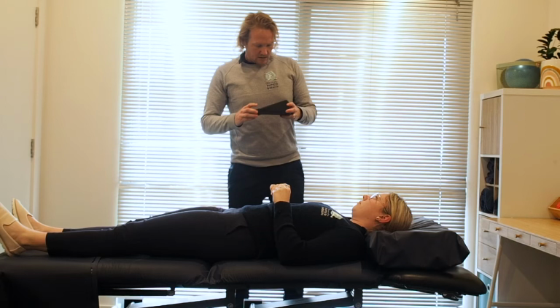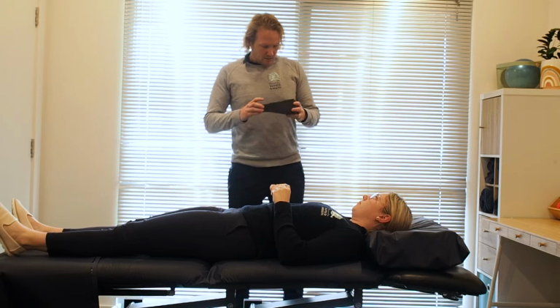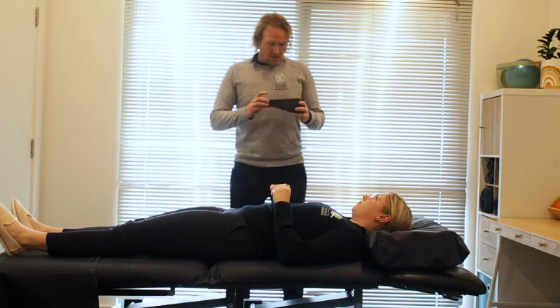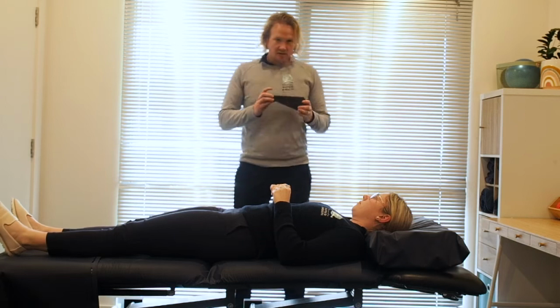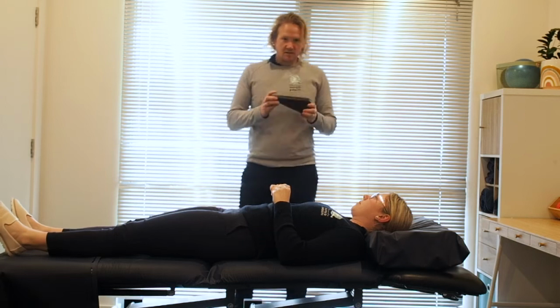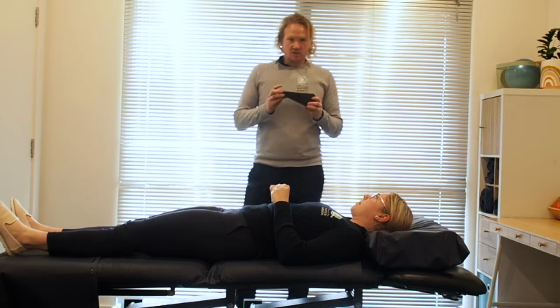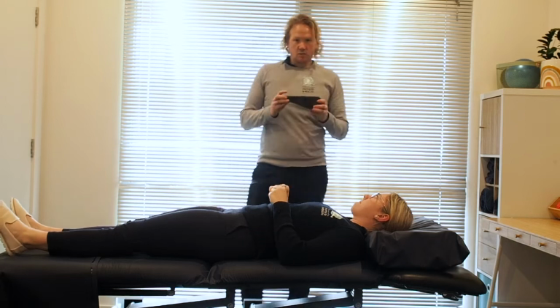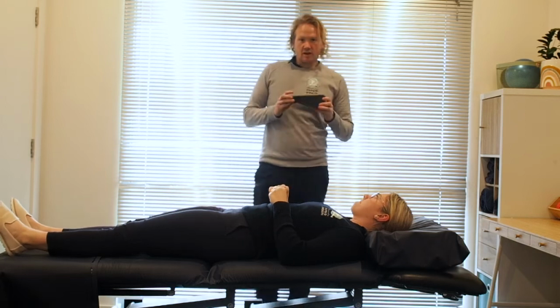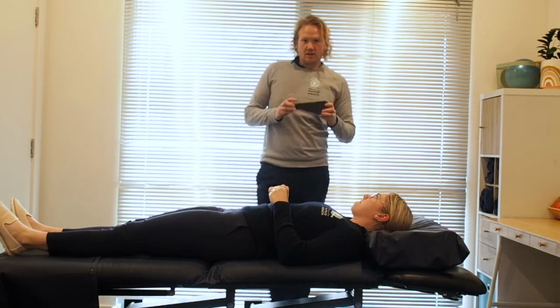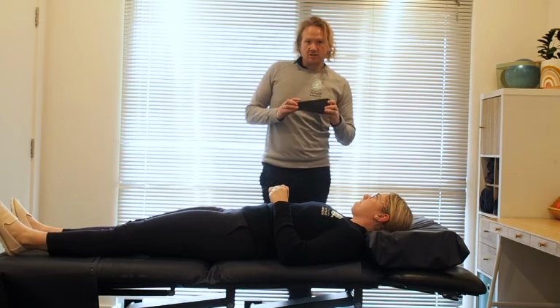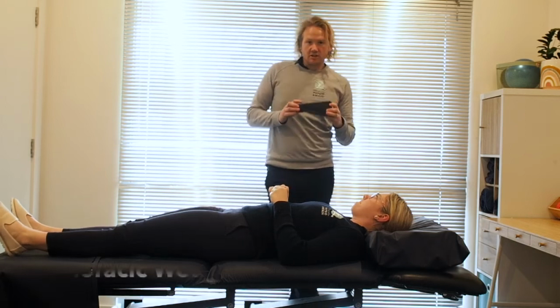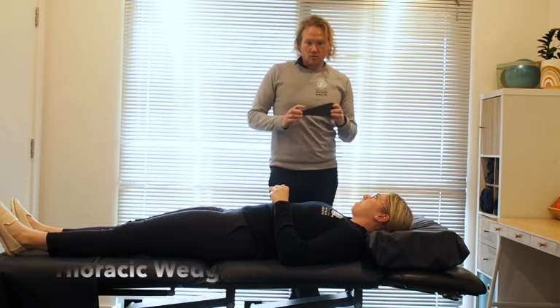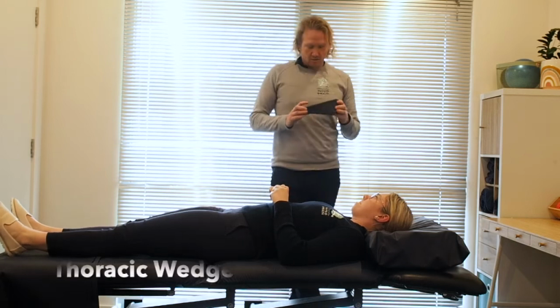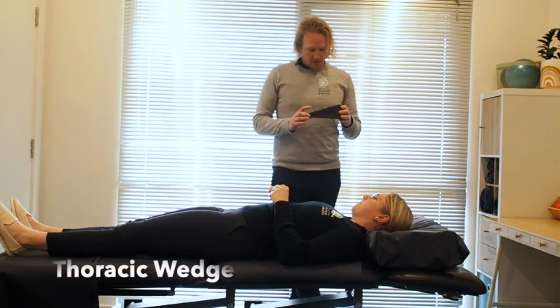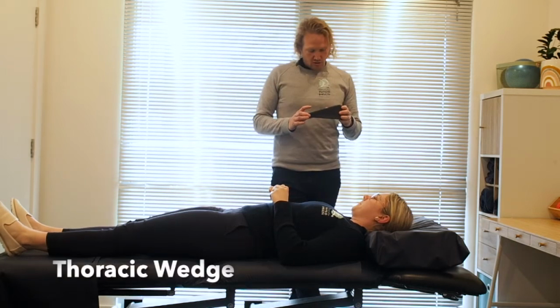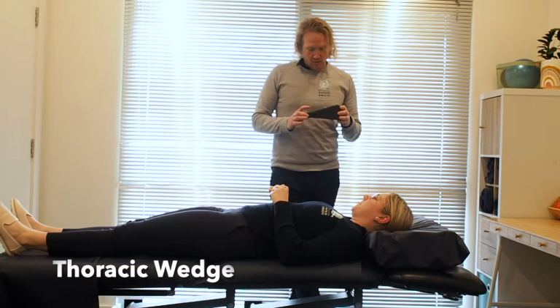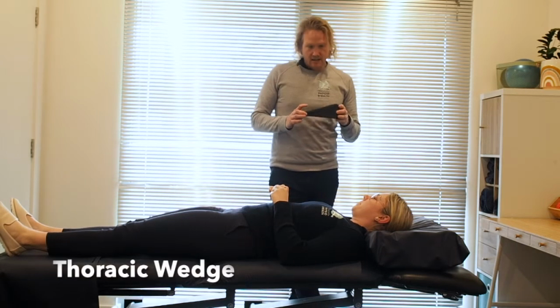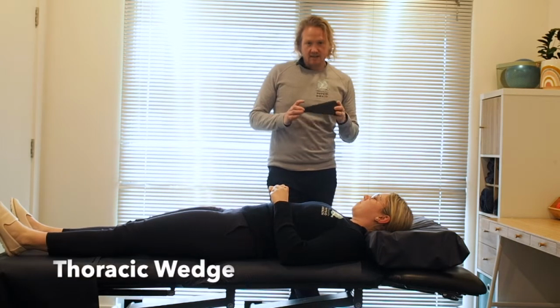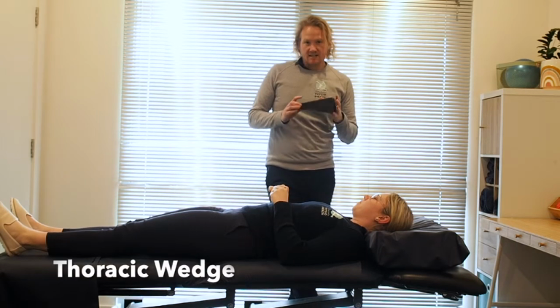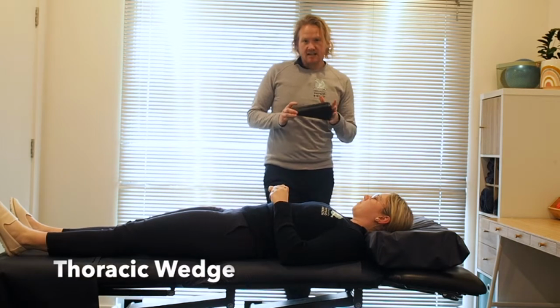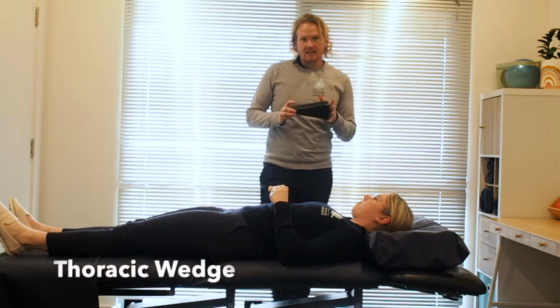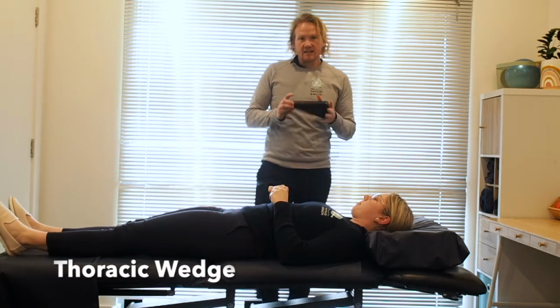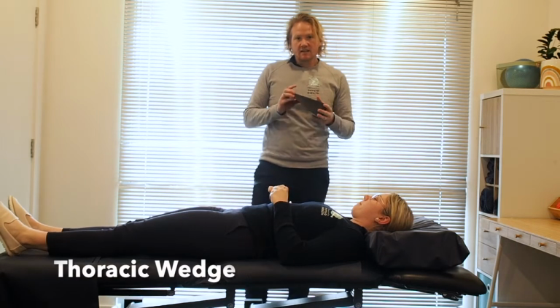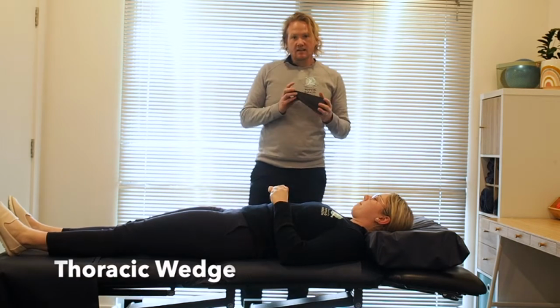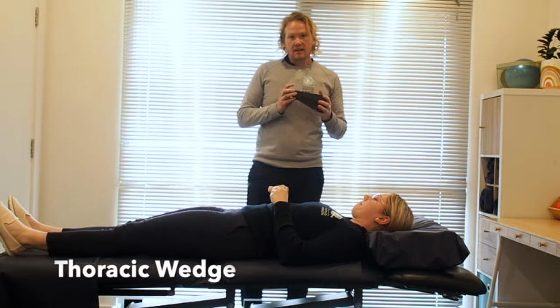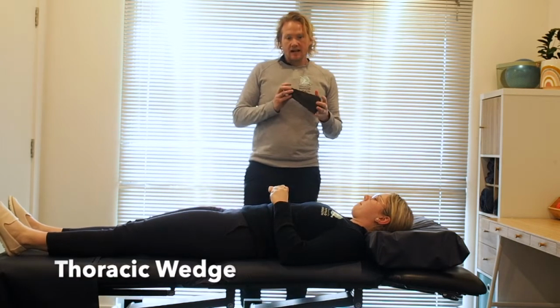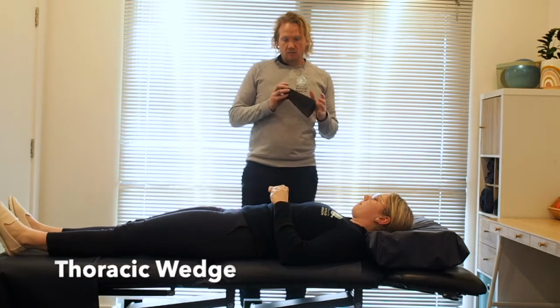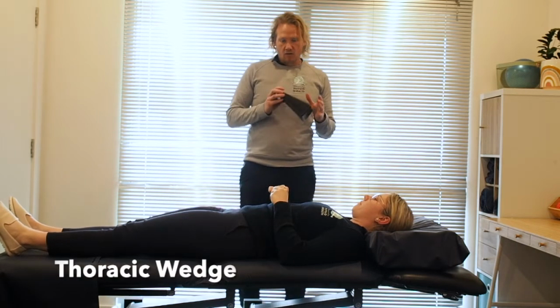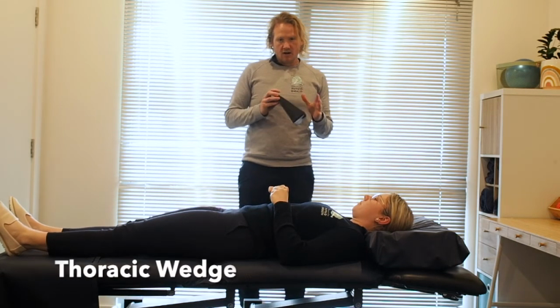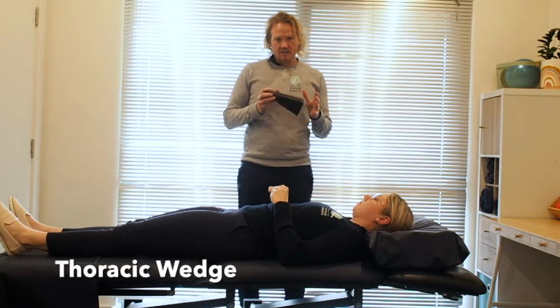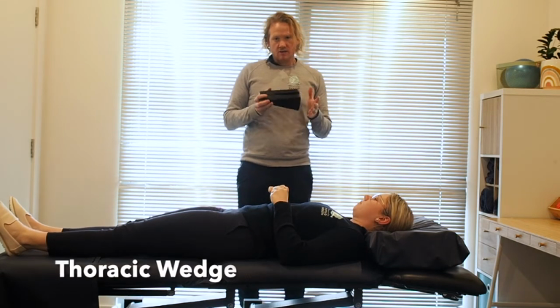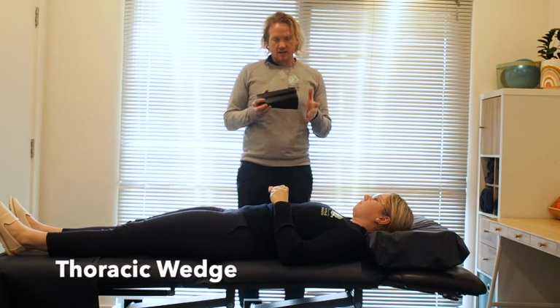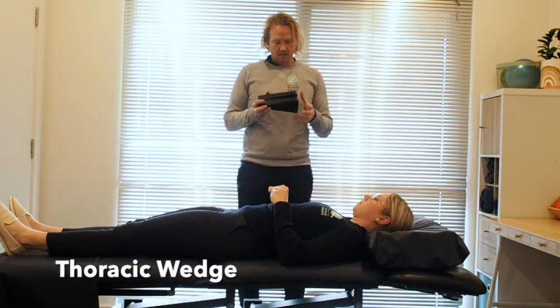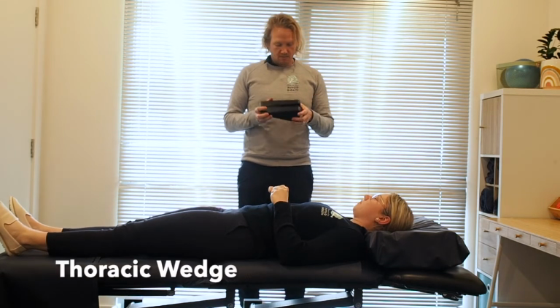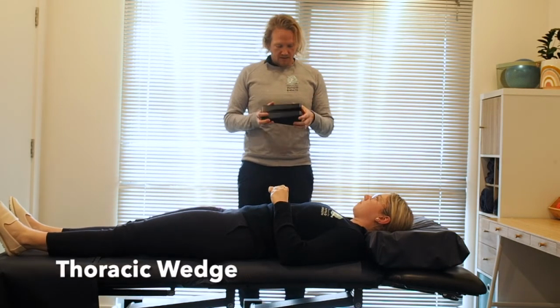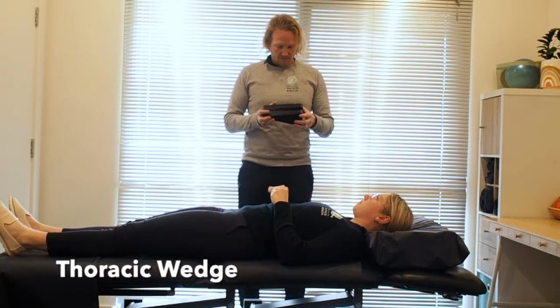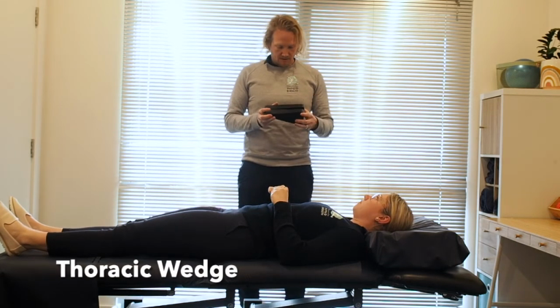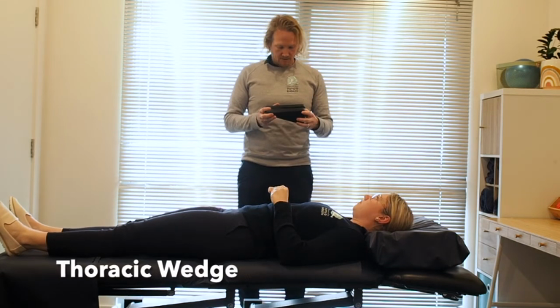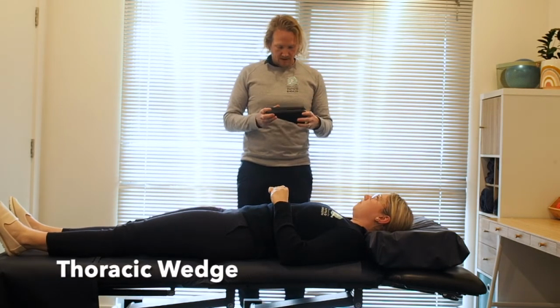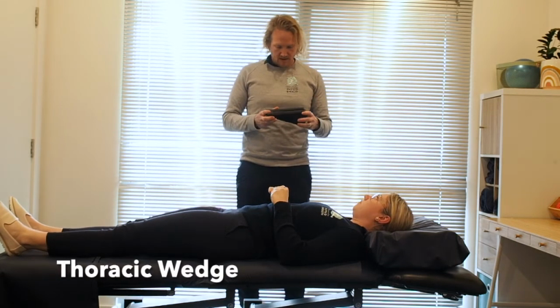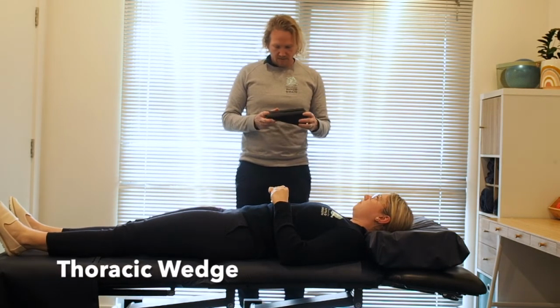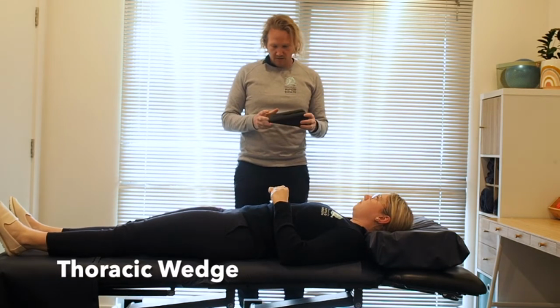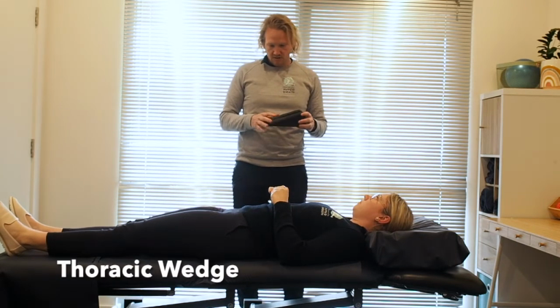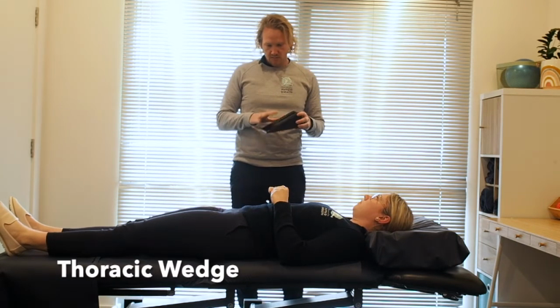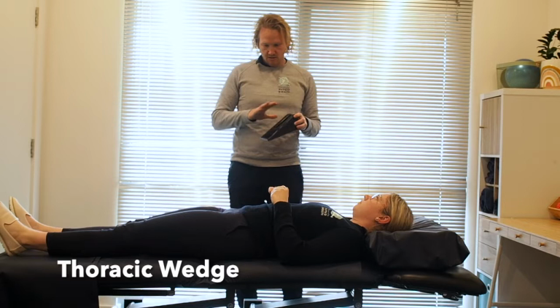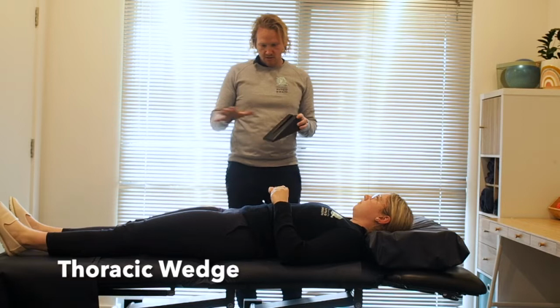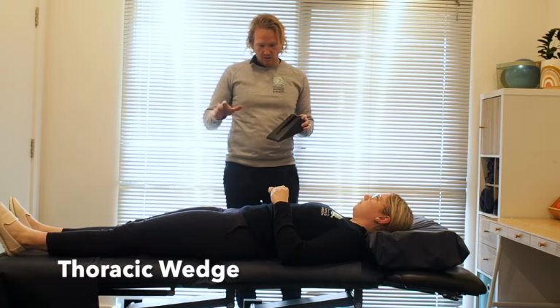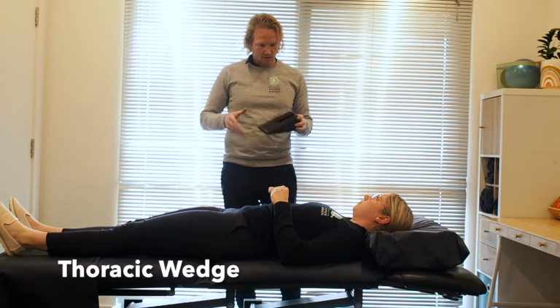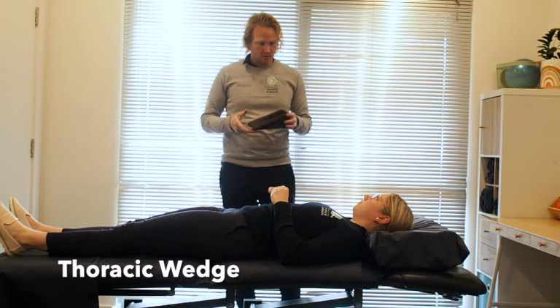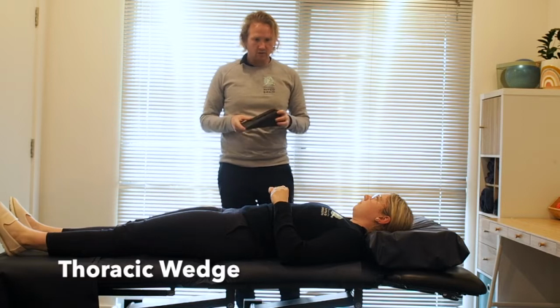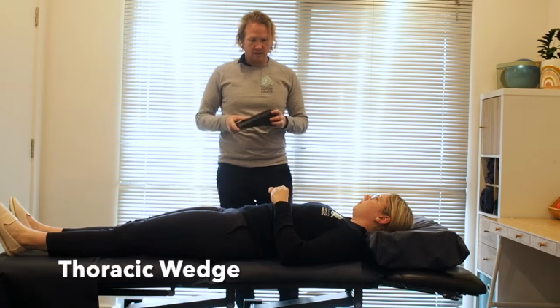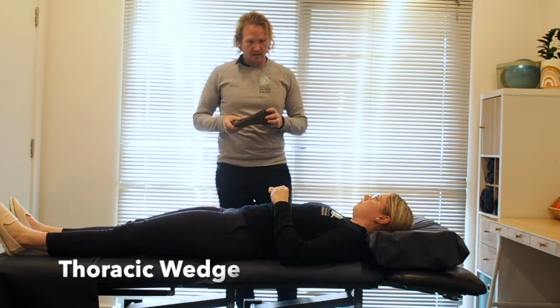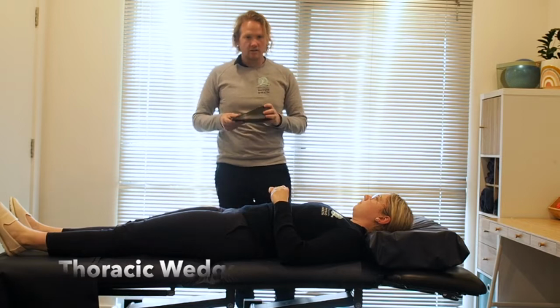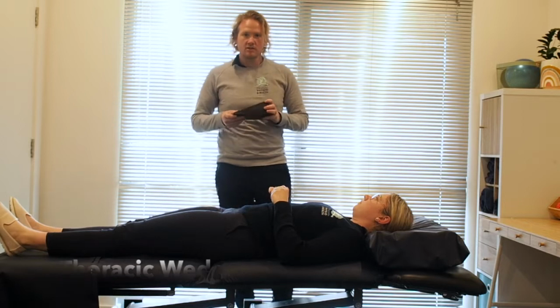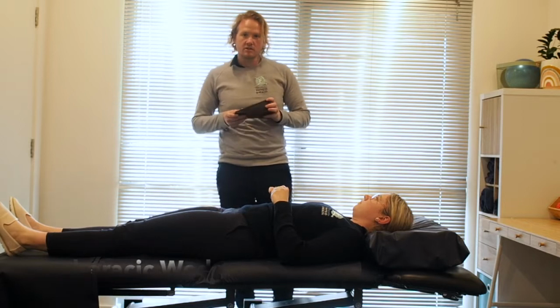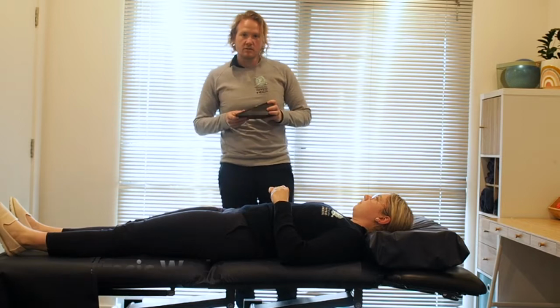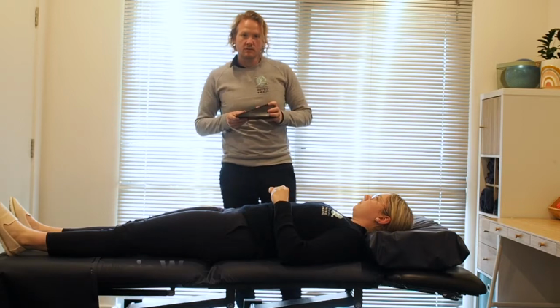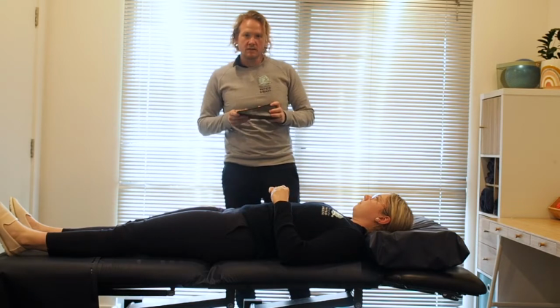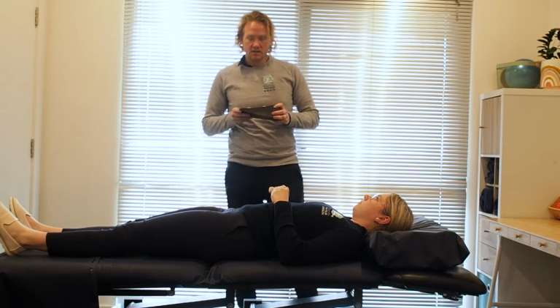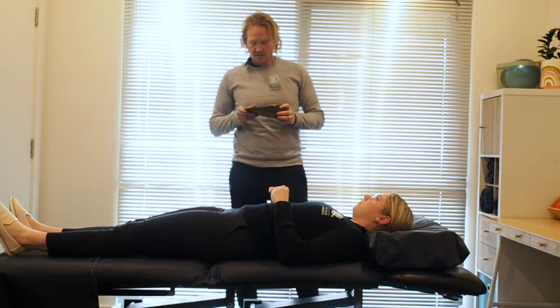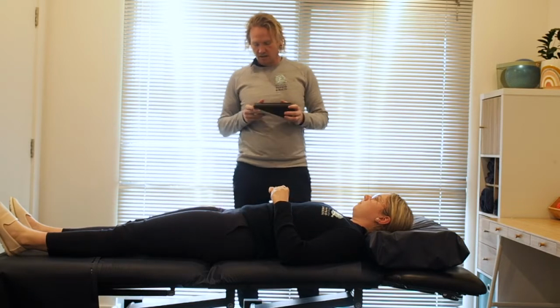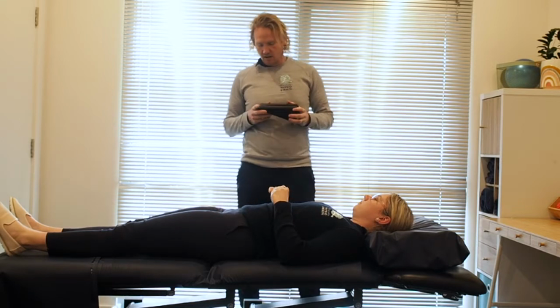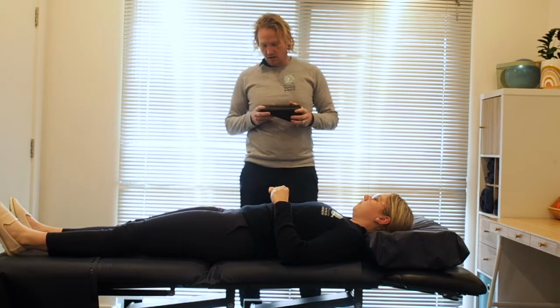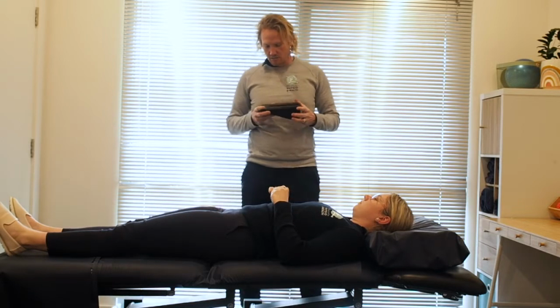When using the wedge, you want to make sure you get the technique right so you get the best benefit out of it. I'm going to go through how to use it when you're using it at home.